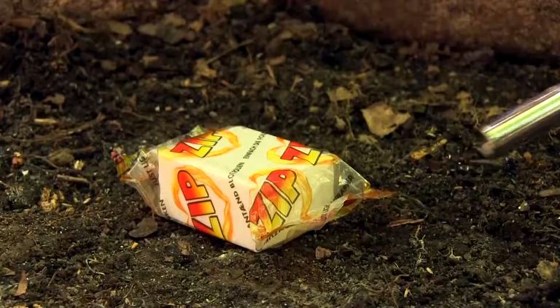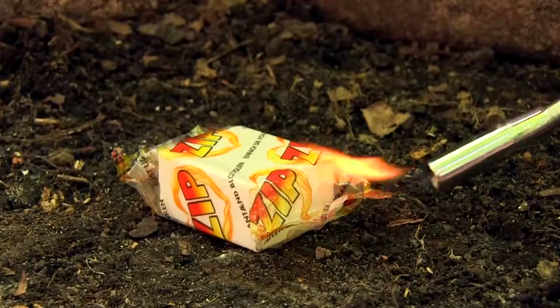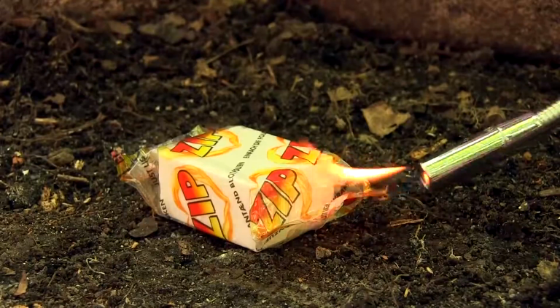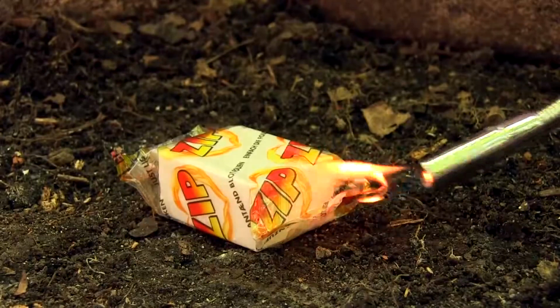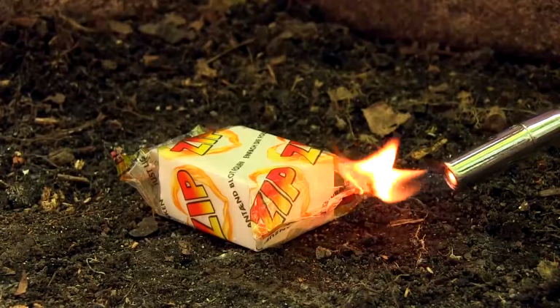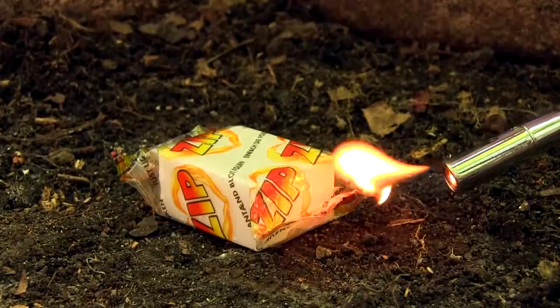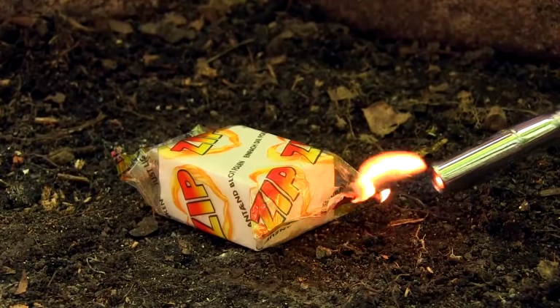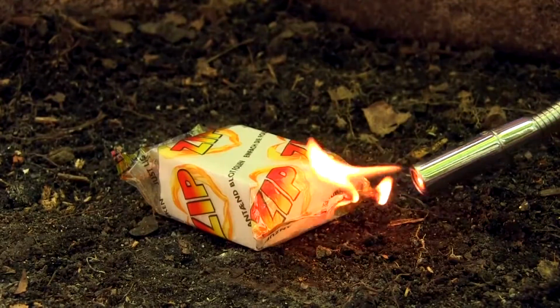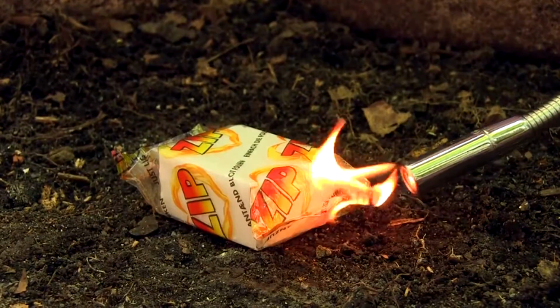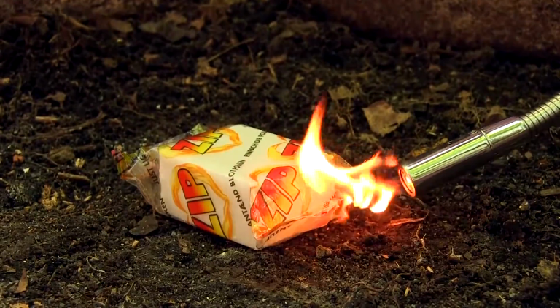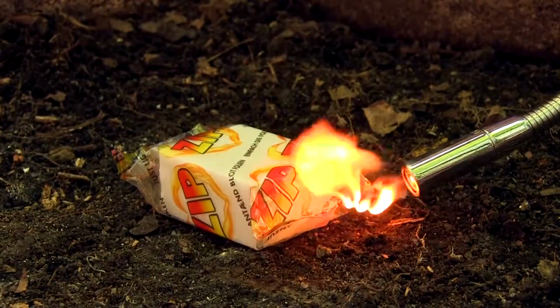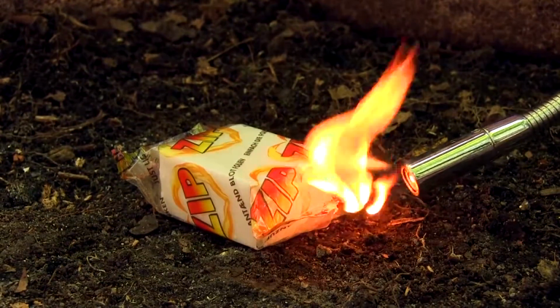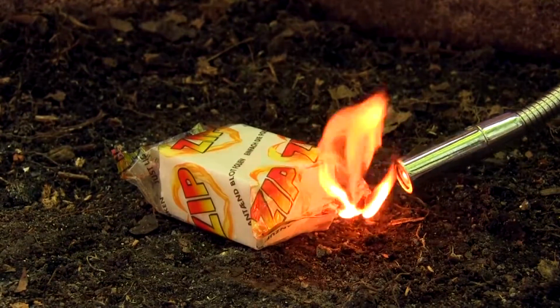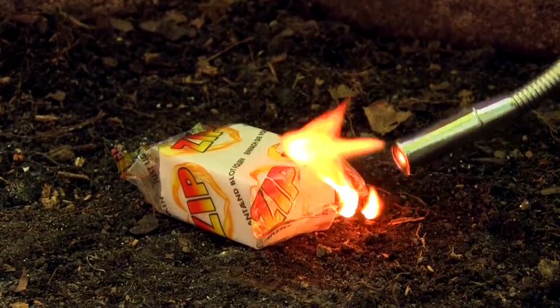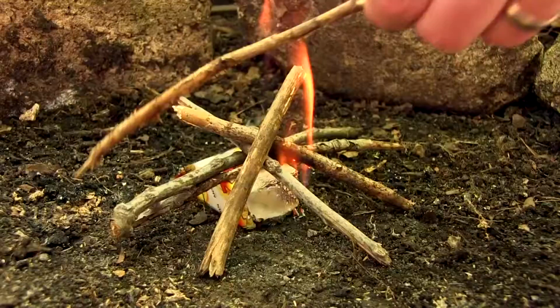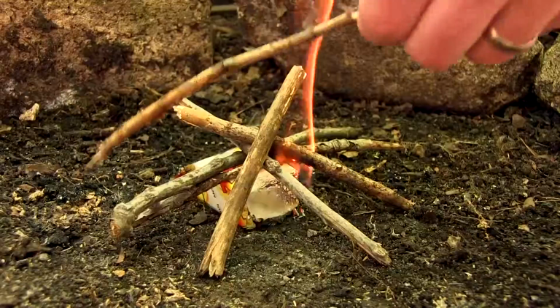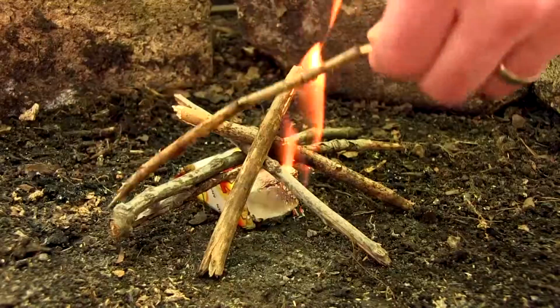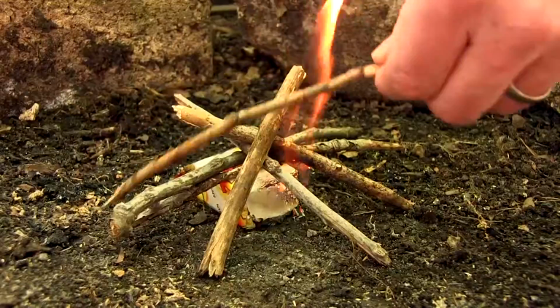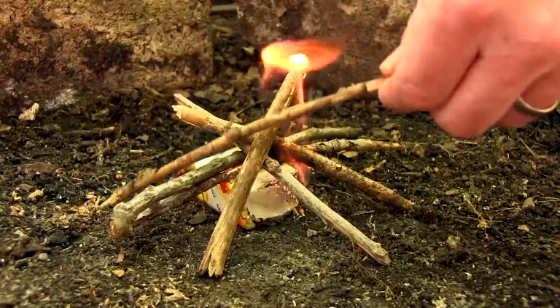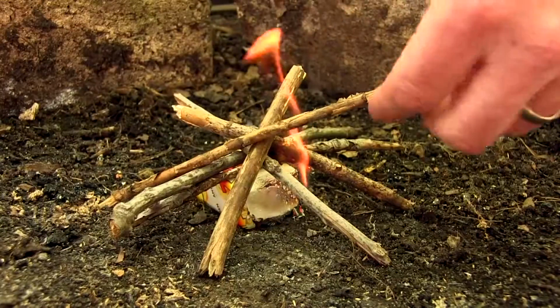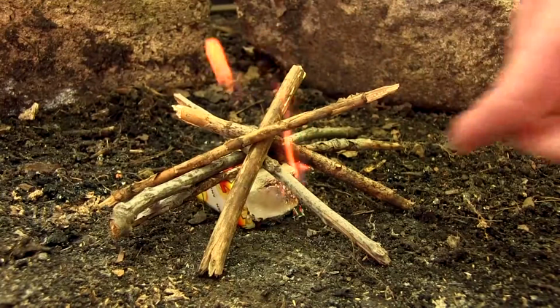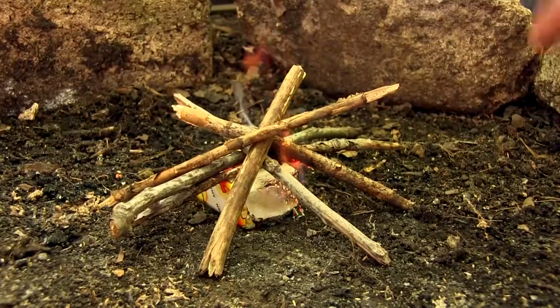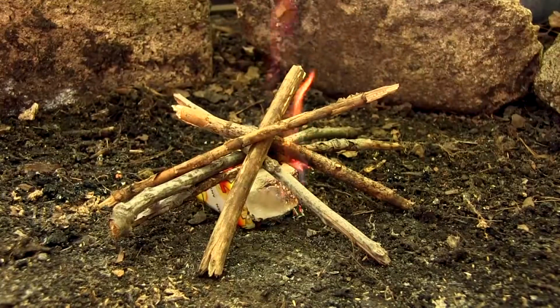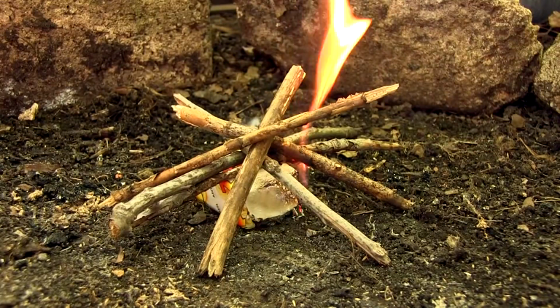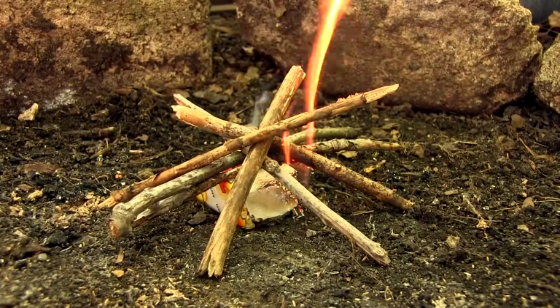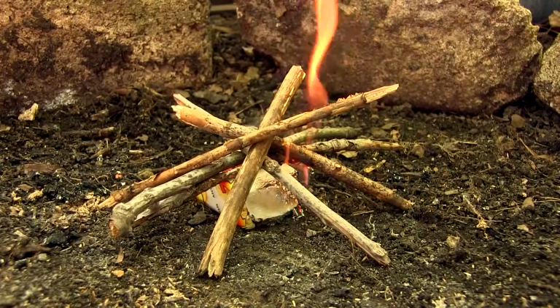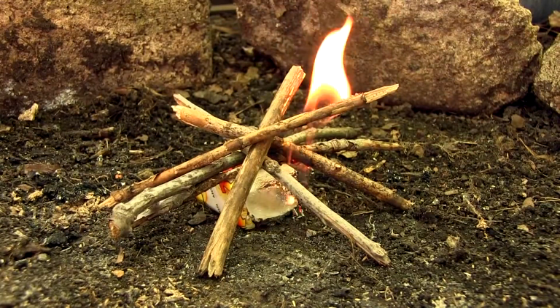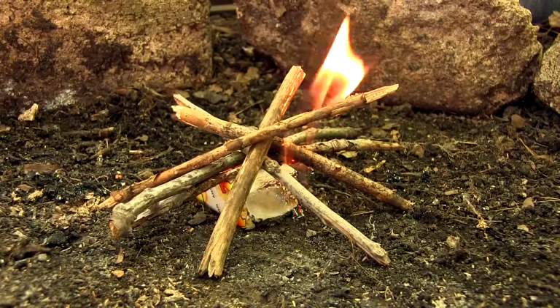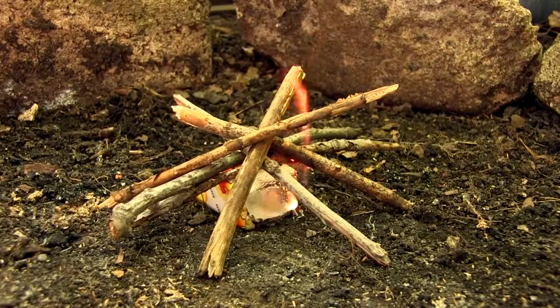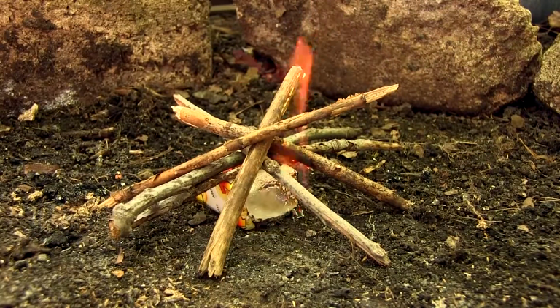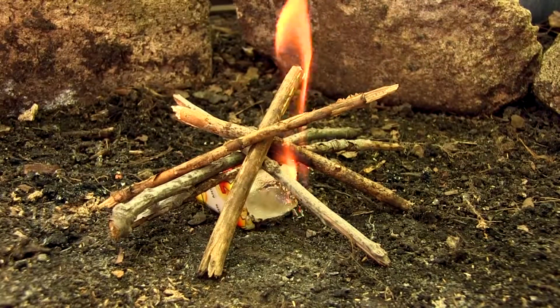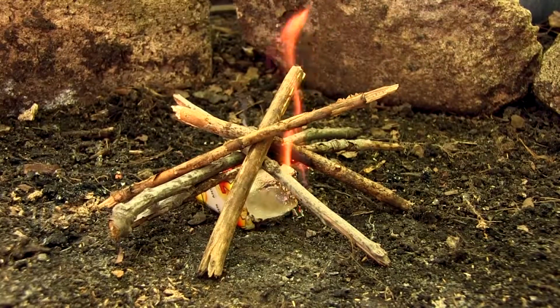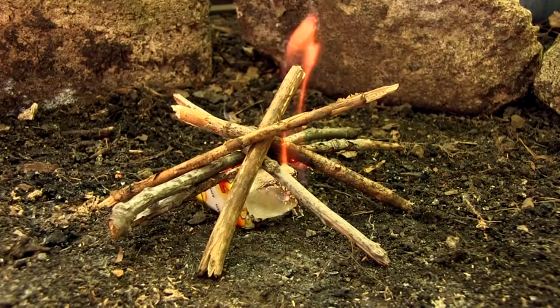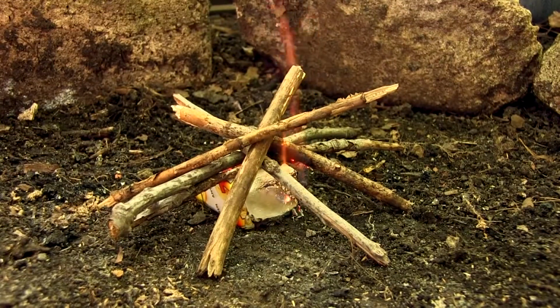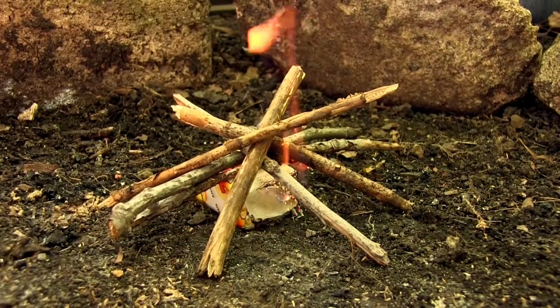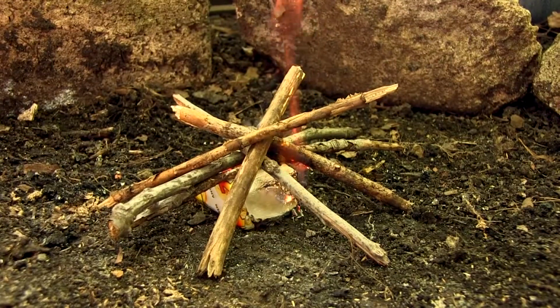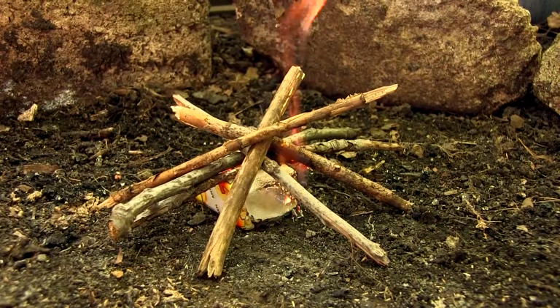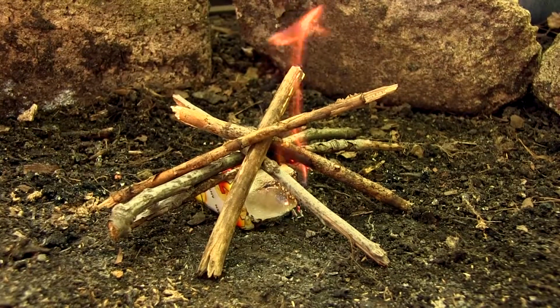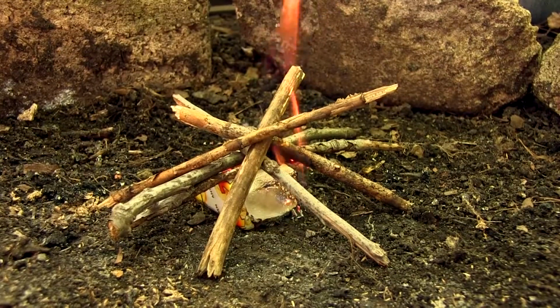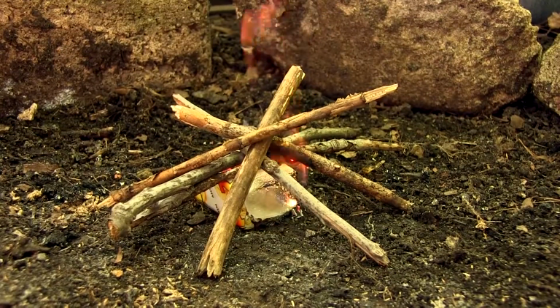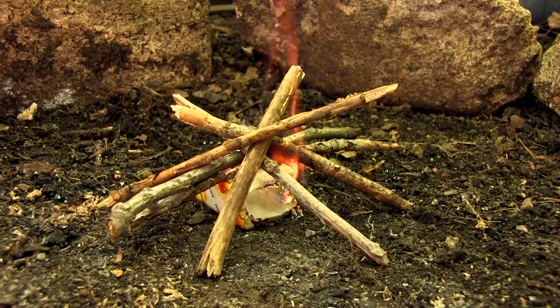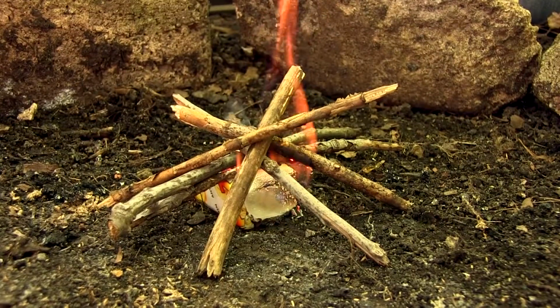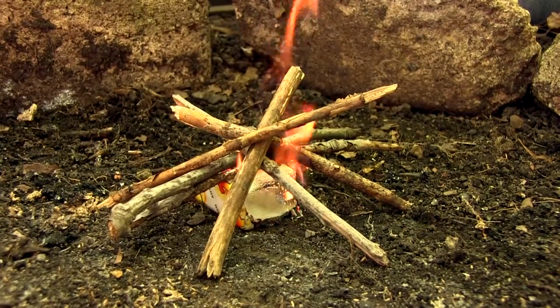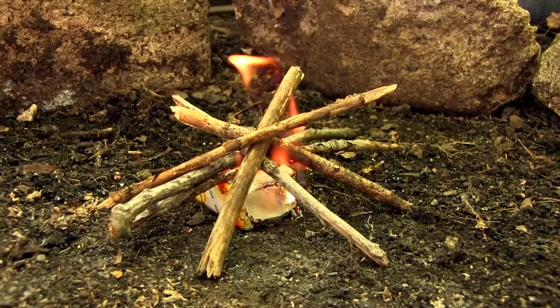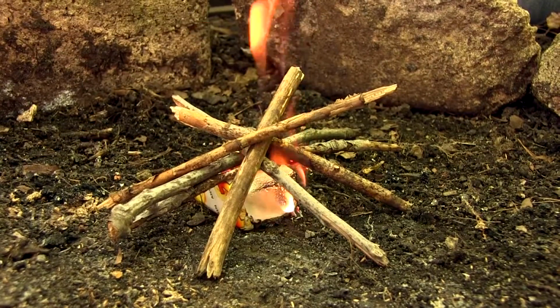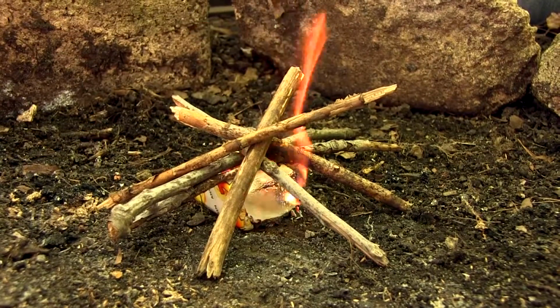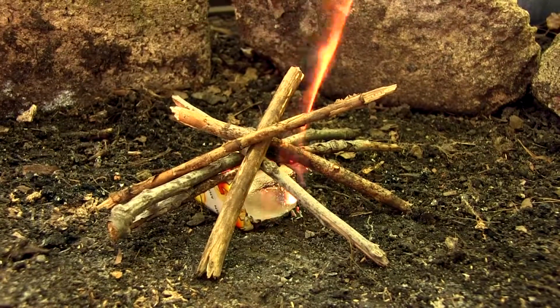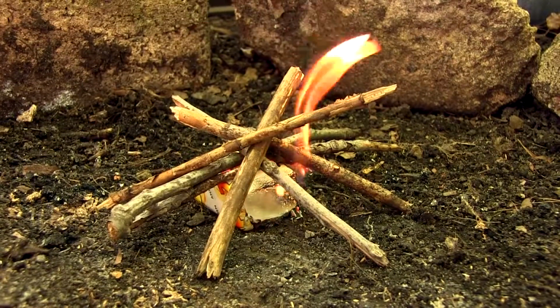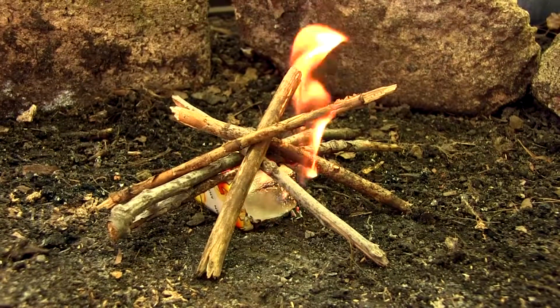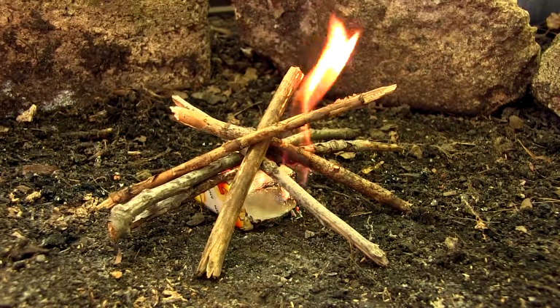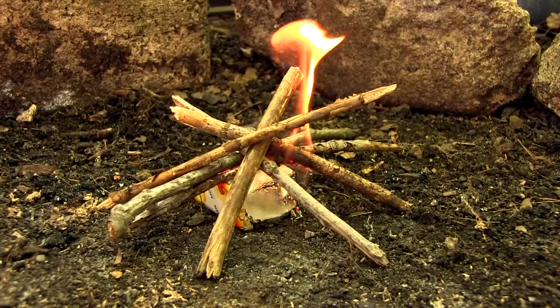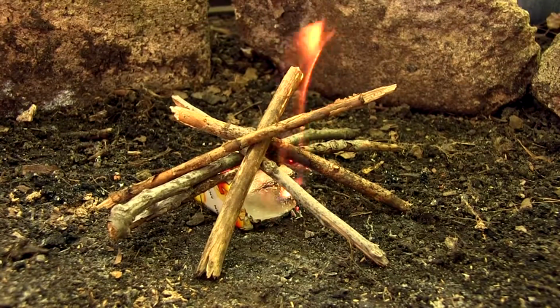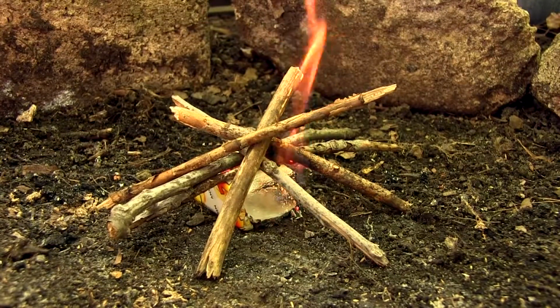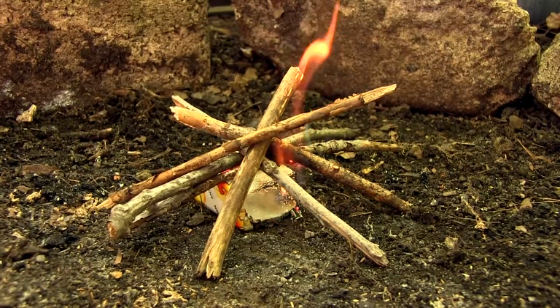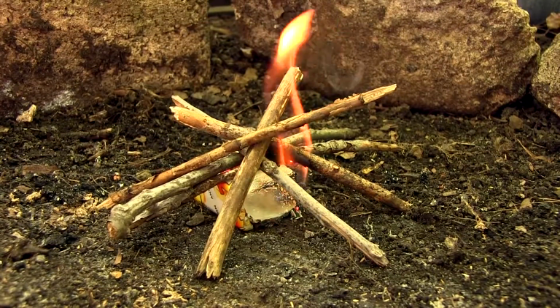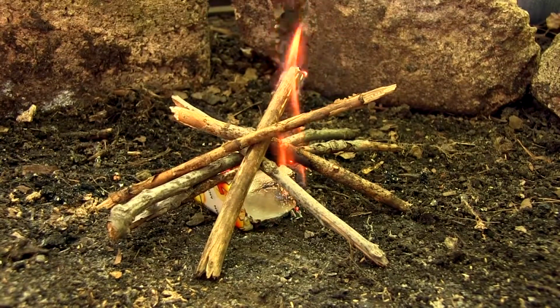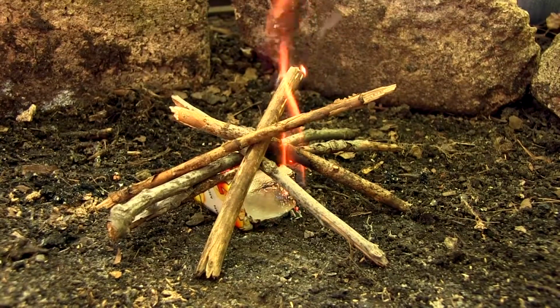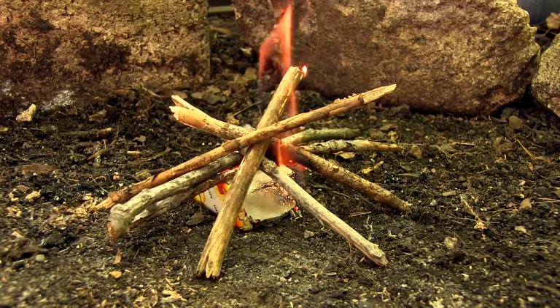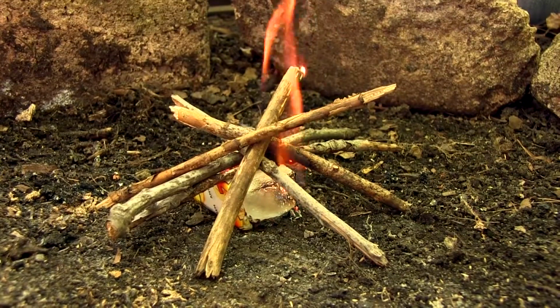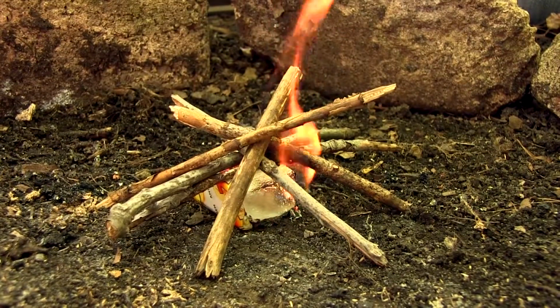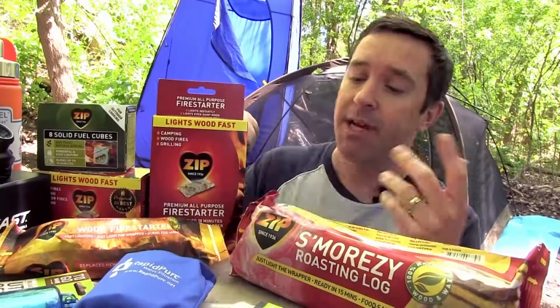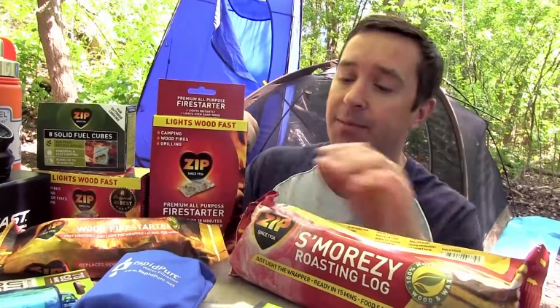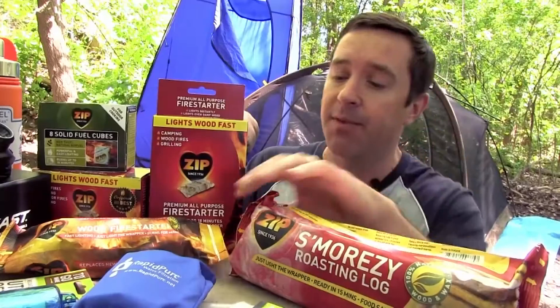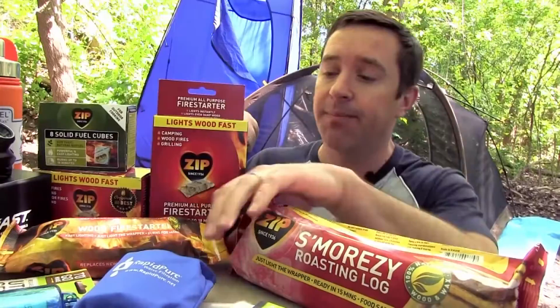The thing I like about them is that they burn for 18 minutes, so if you don't have any tinder laying around and your wood's dry, you're going to be just fine. Just put the wood on top of it.